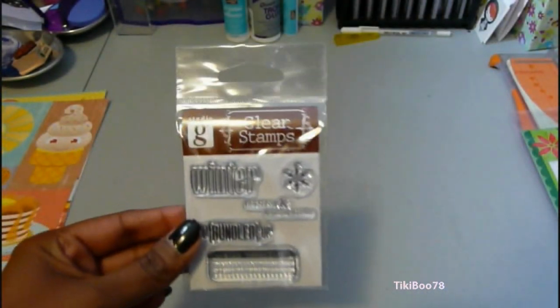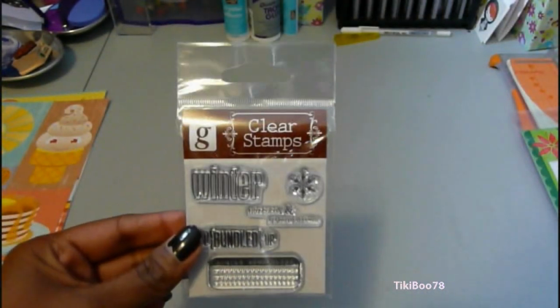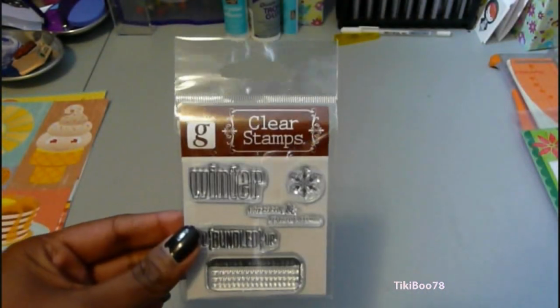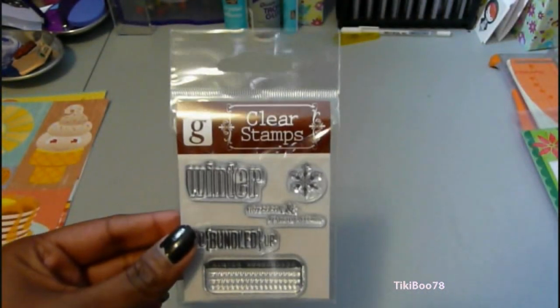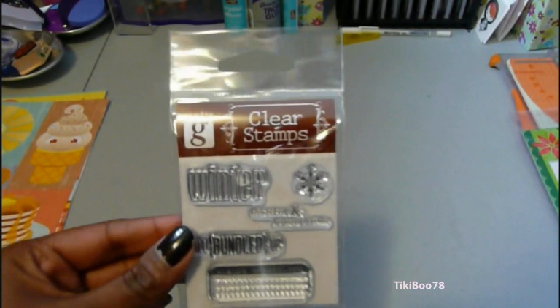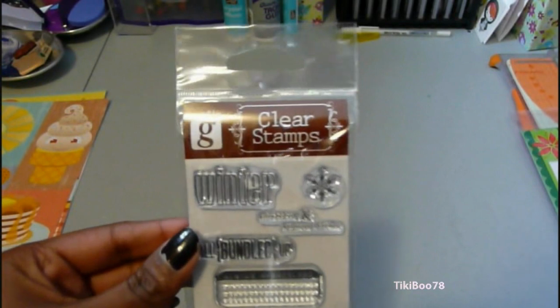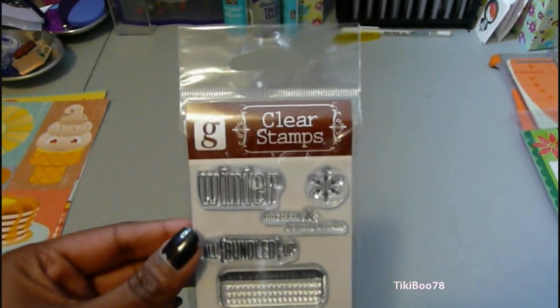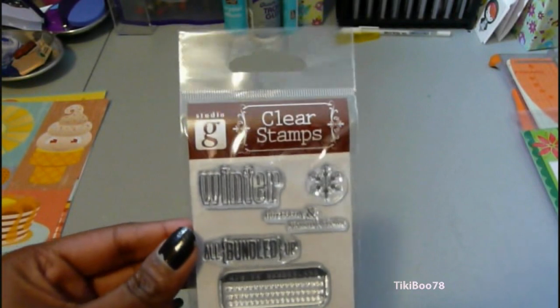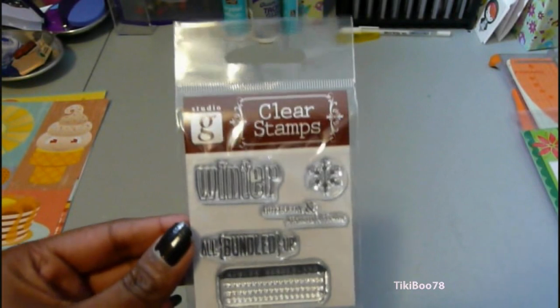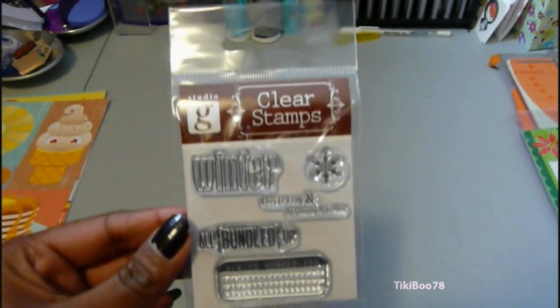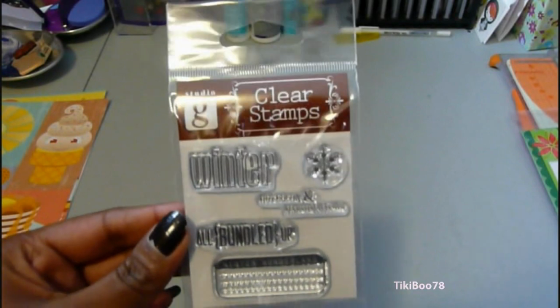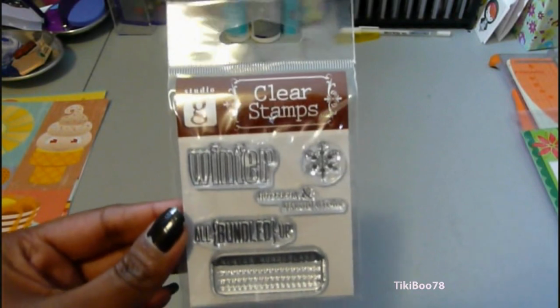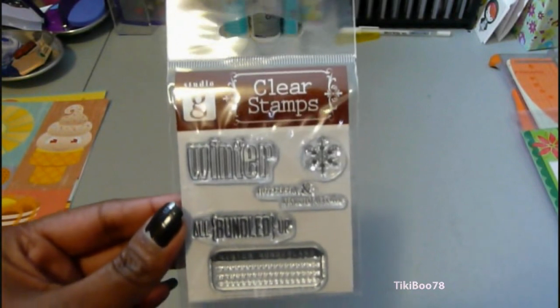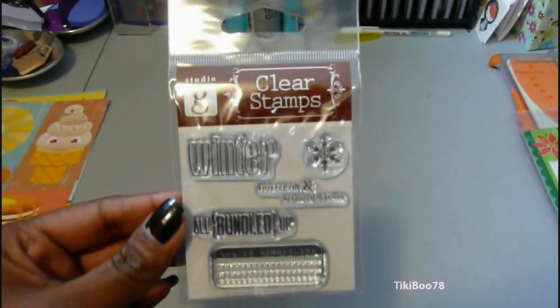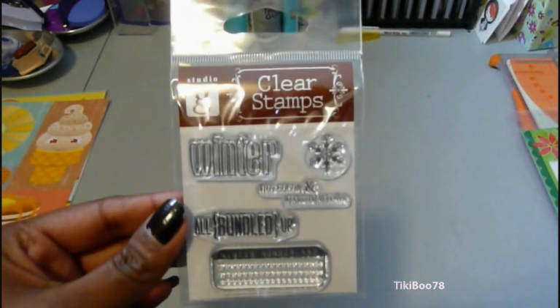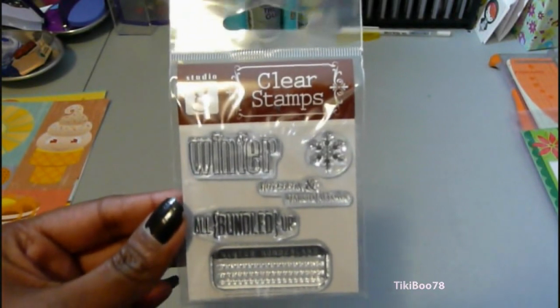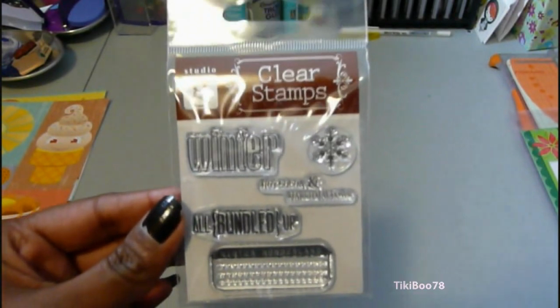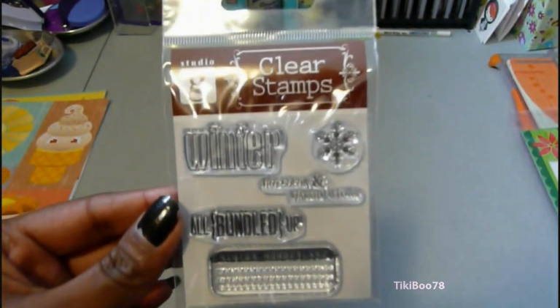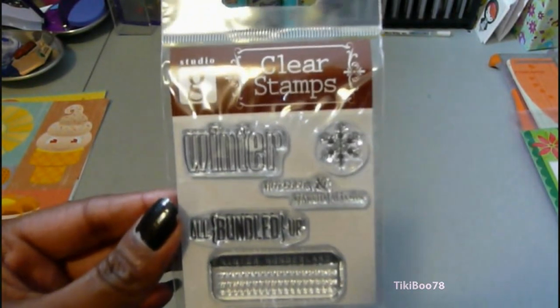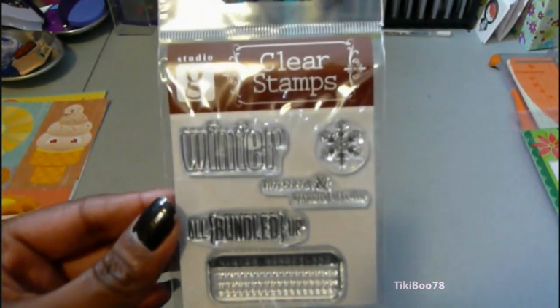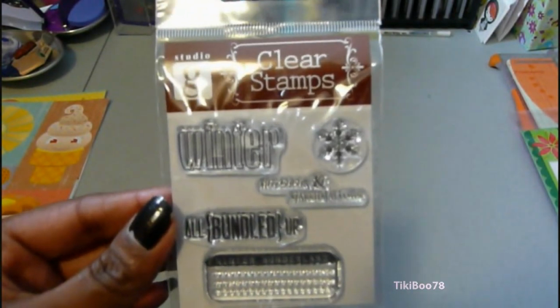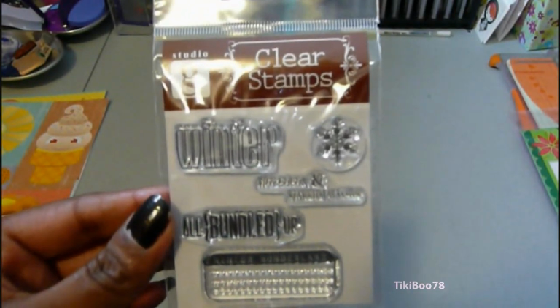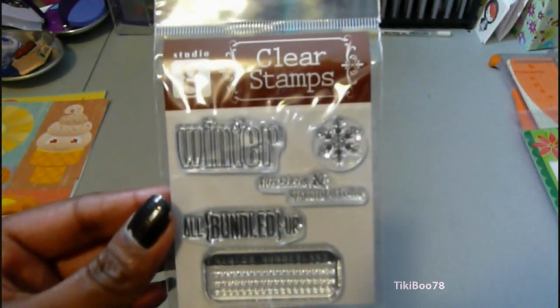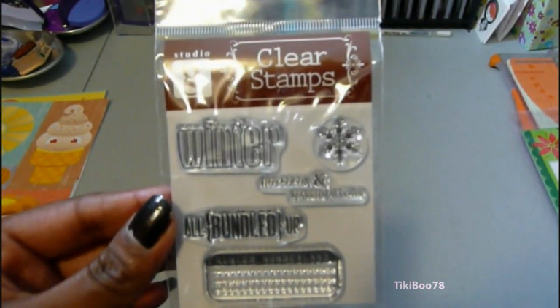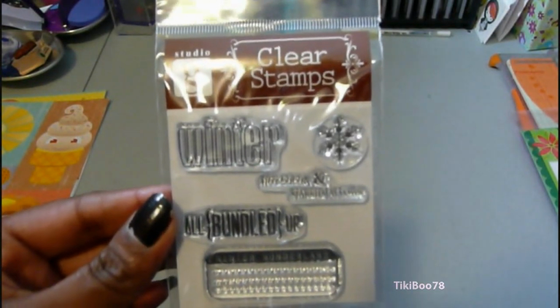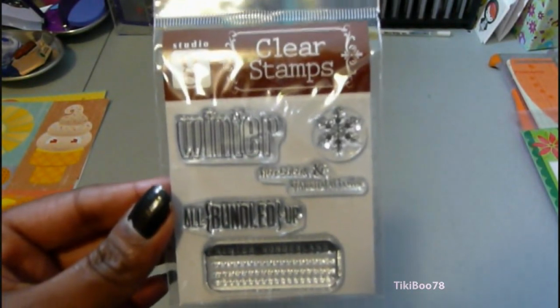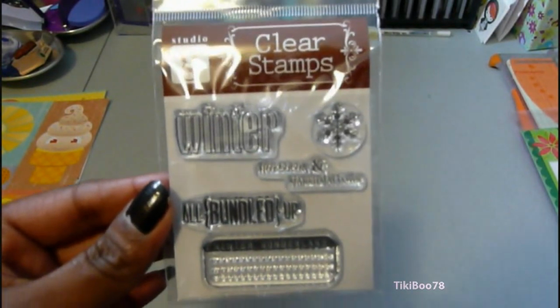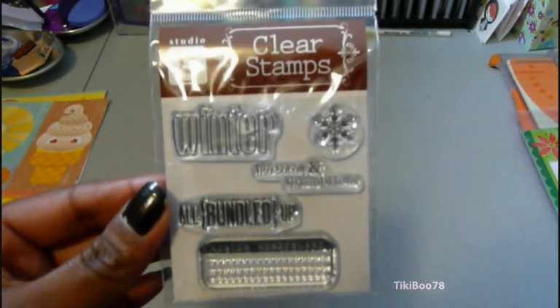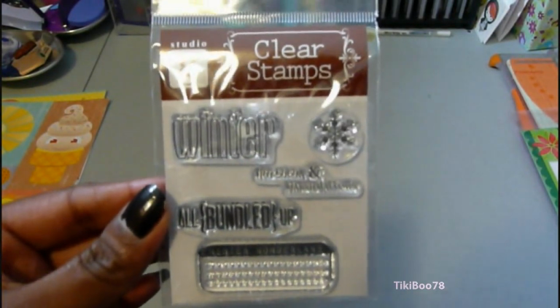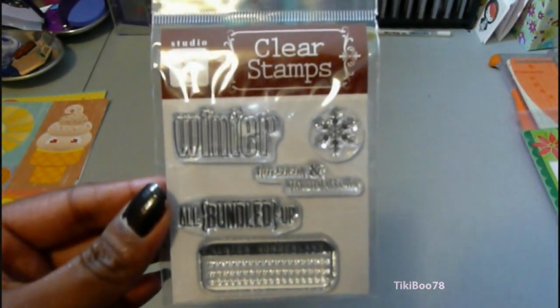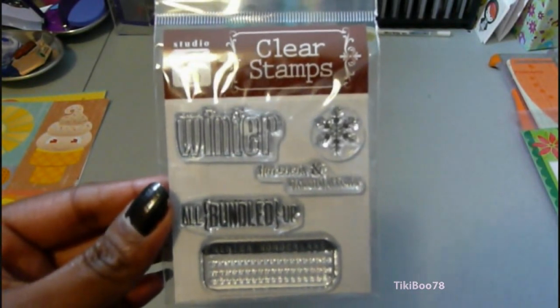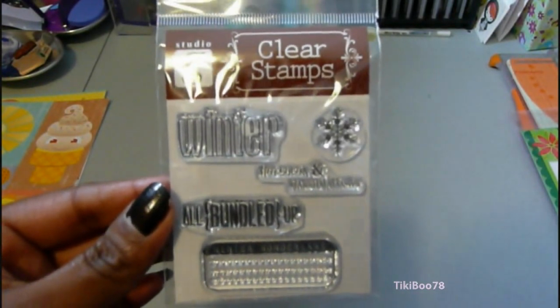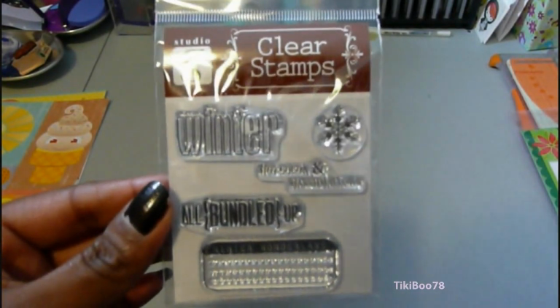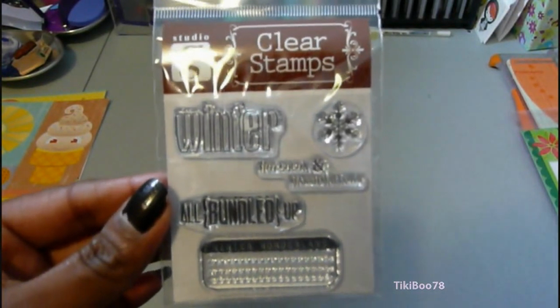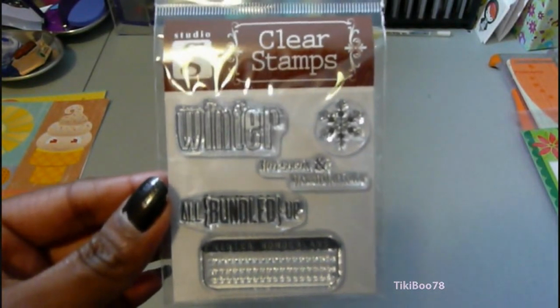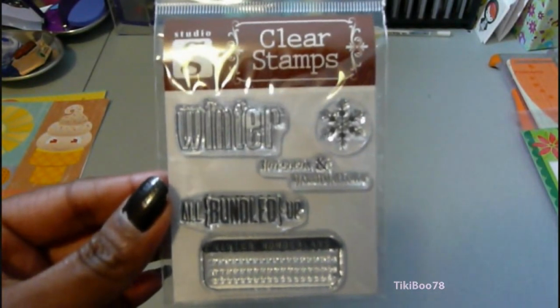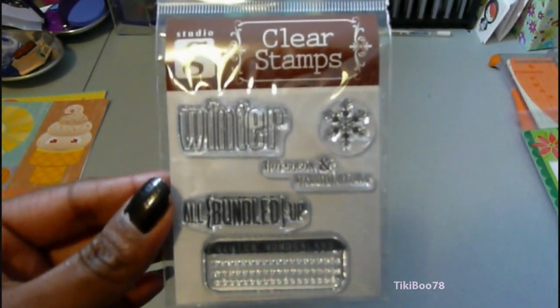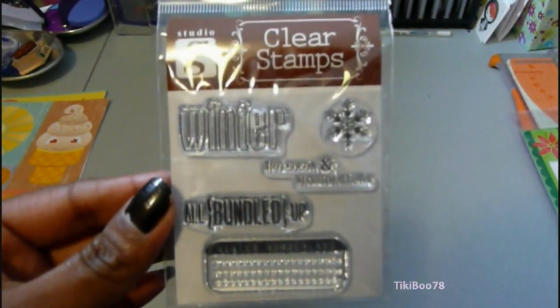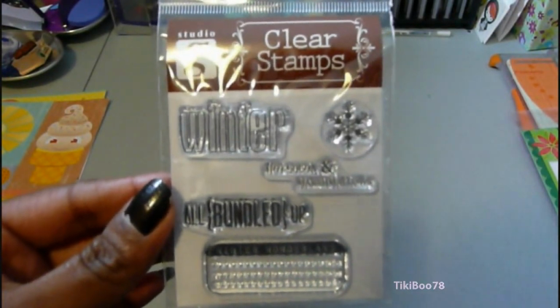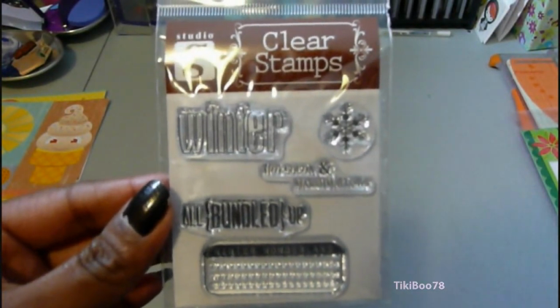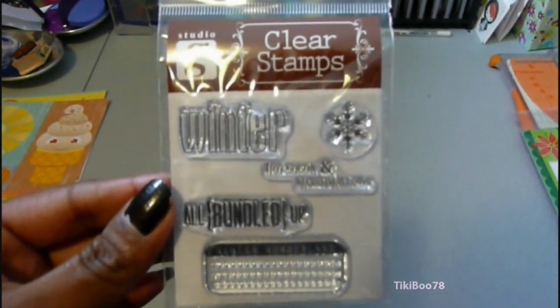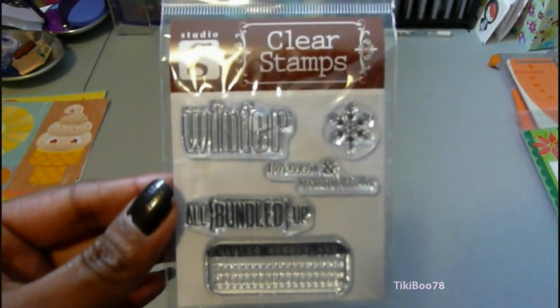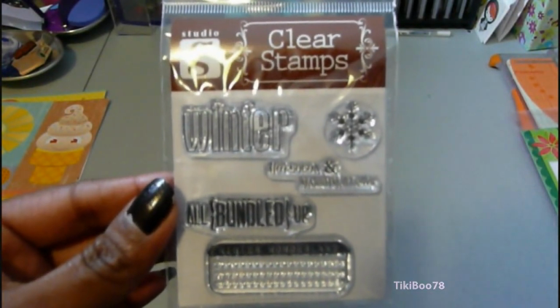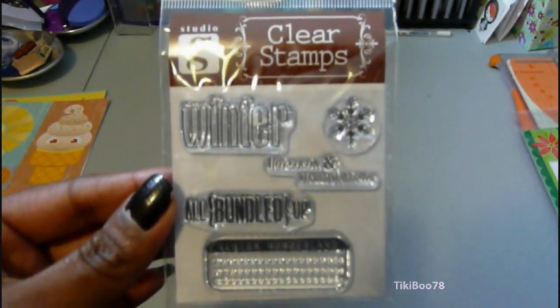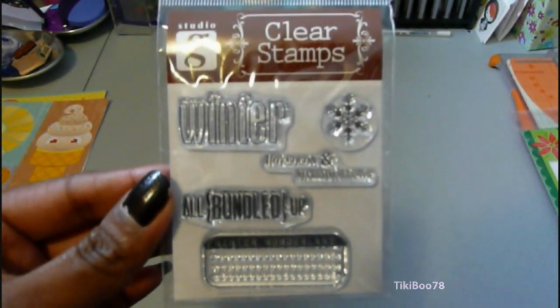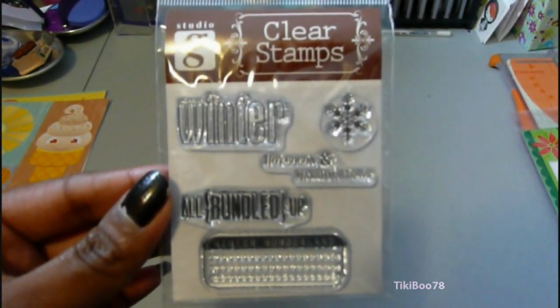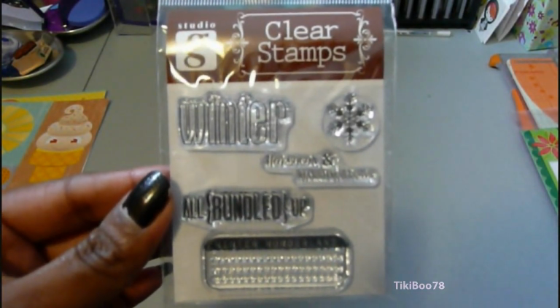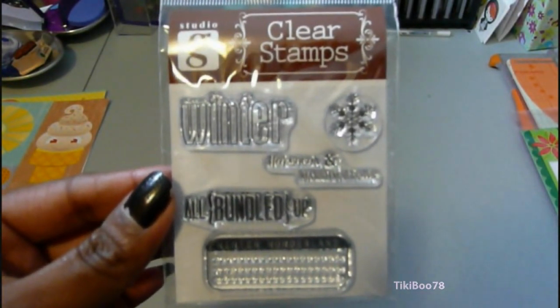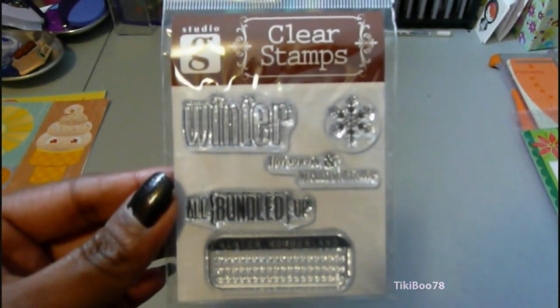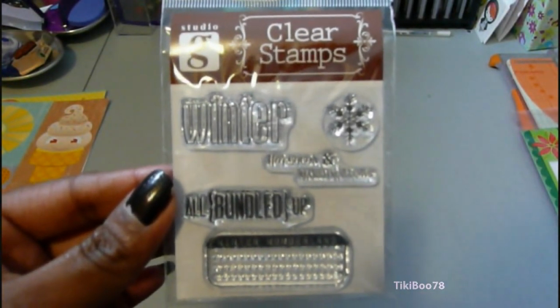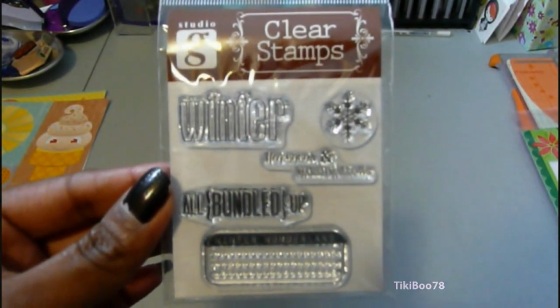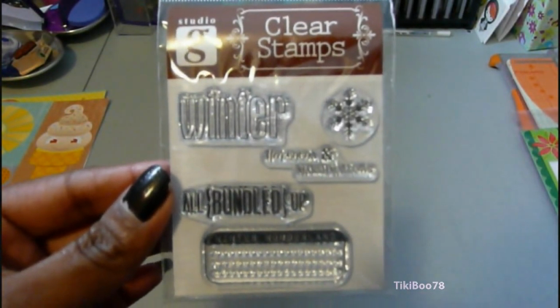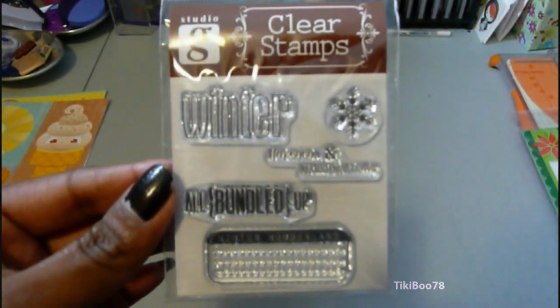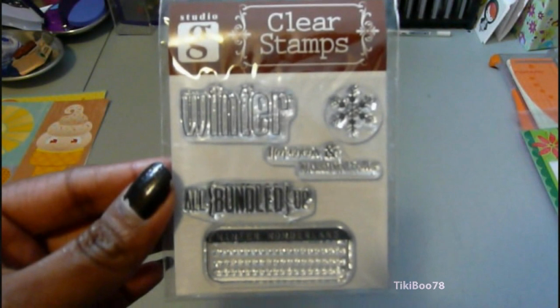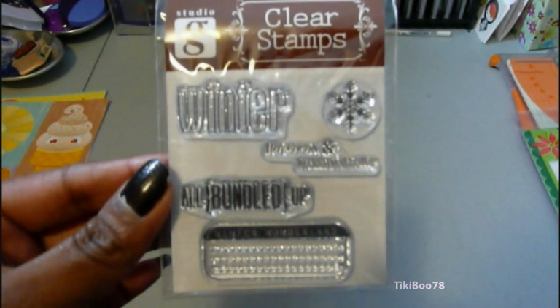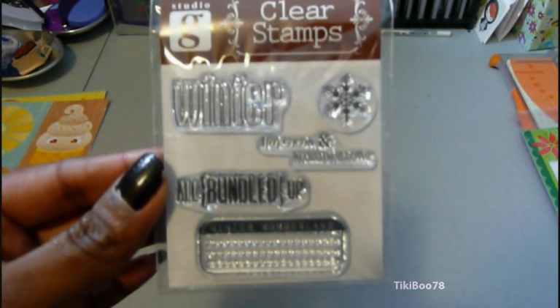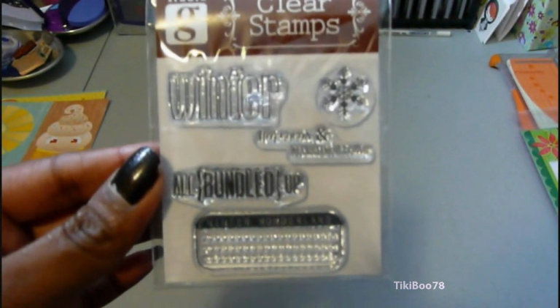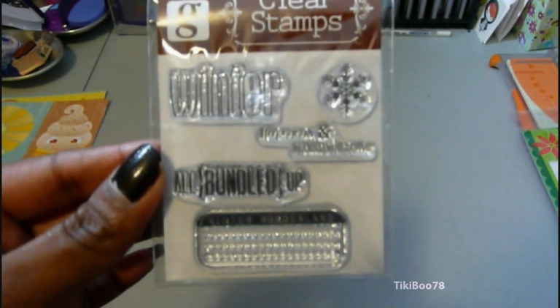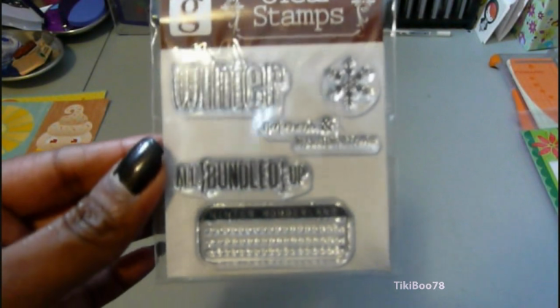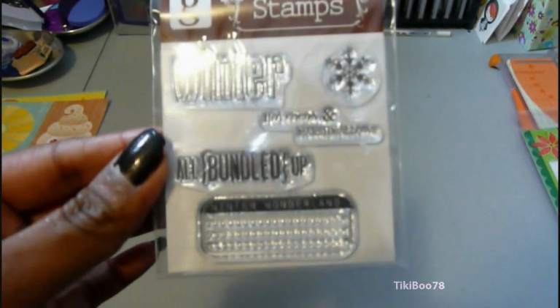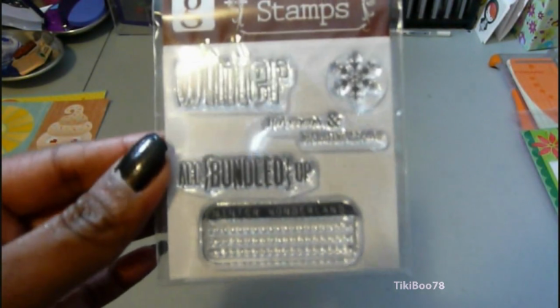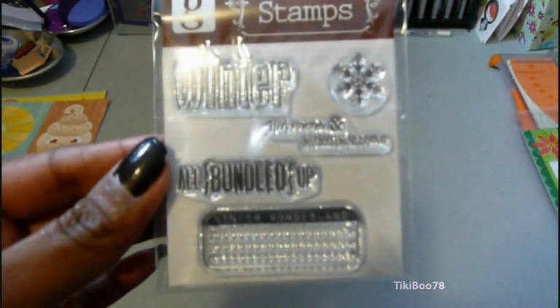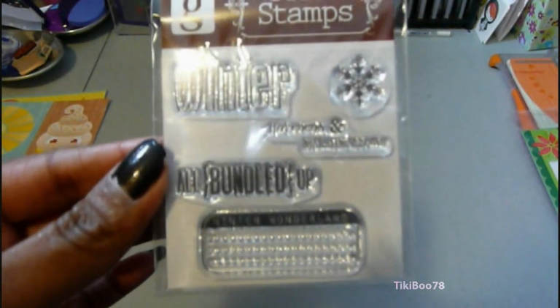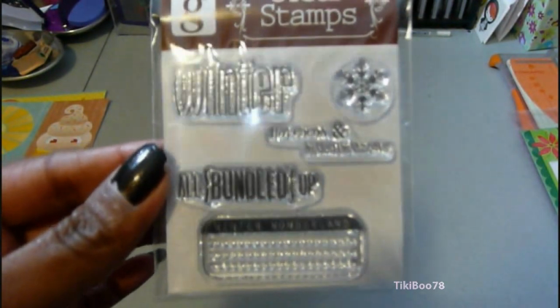And I got this little one dollar stamp. It says 'All Bundled Up' — hot cocoa and marshmallows. And it's a really cute little accent.